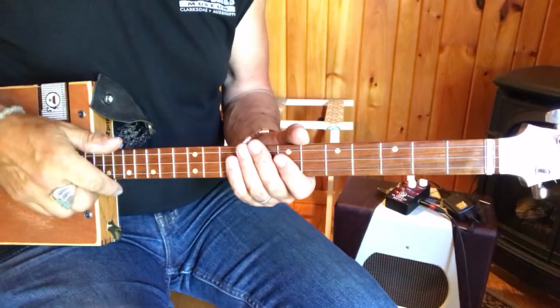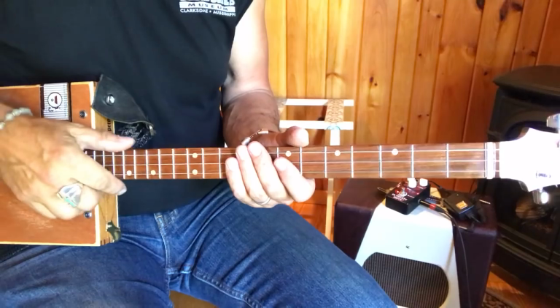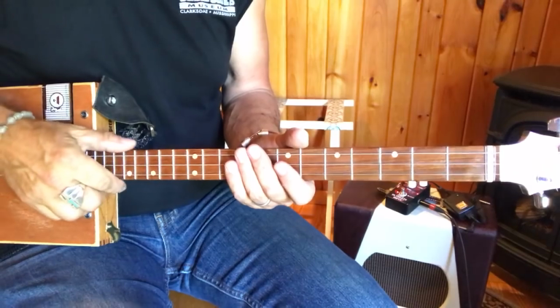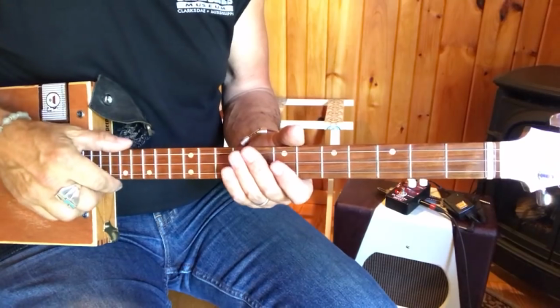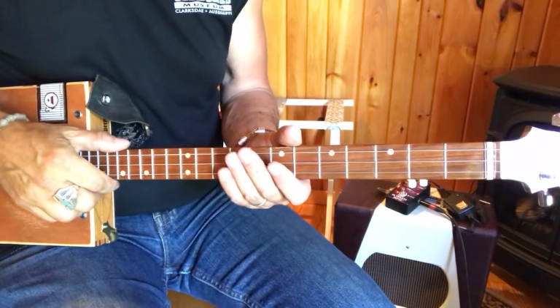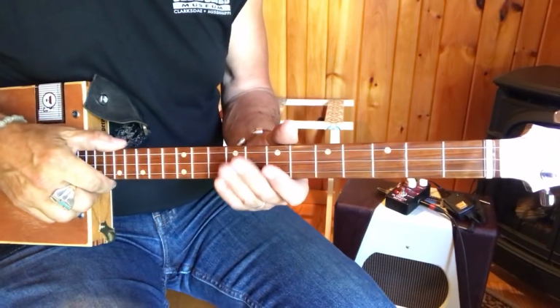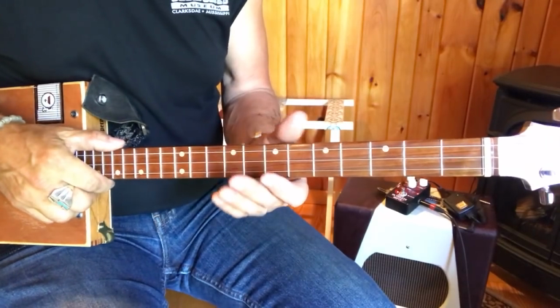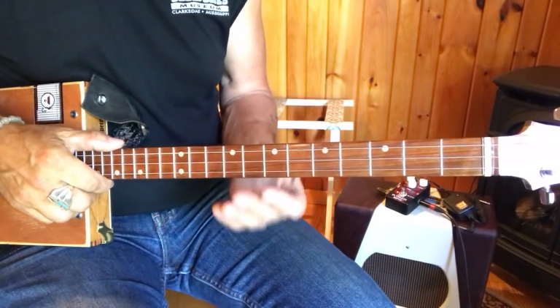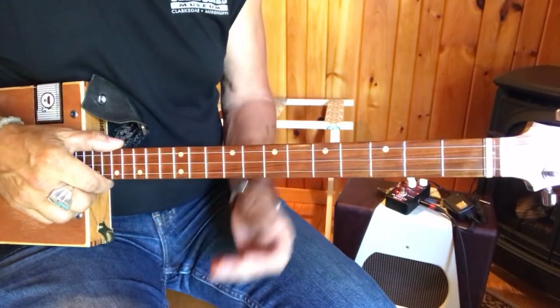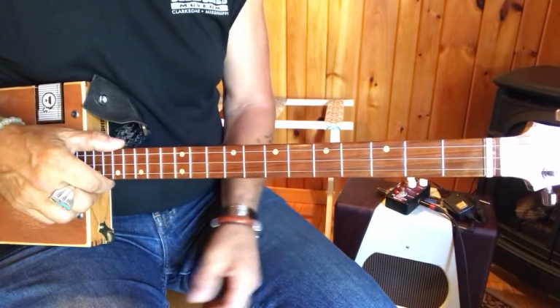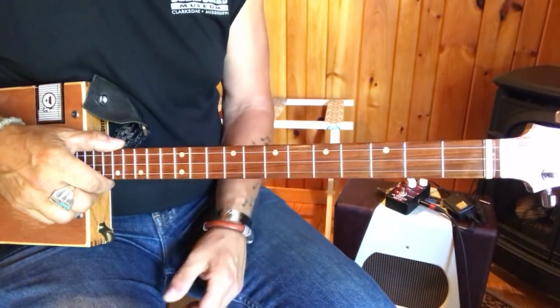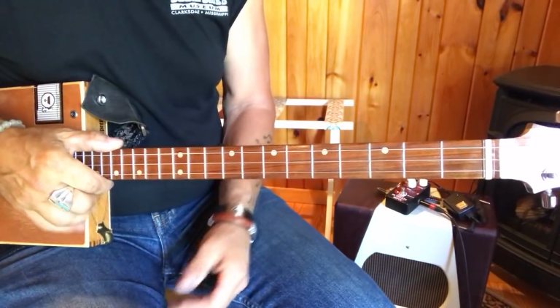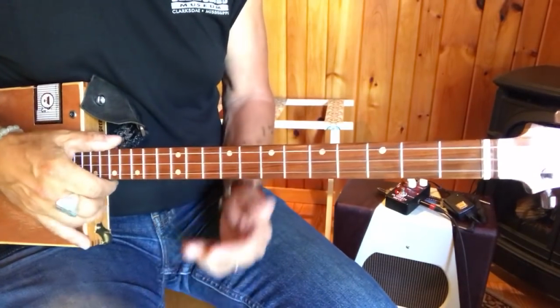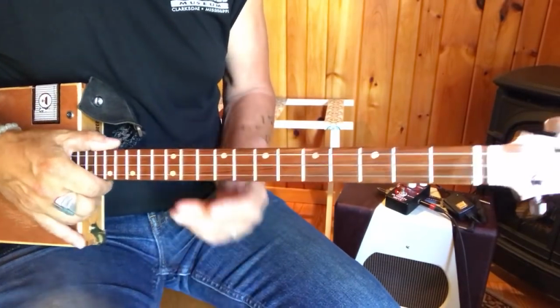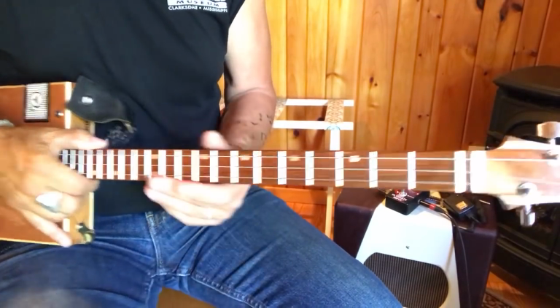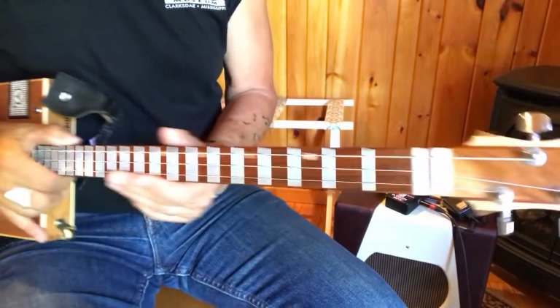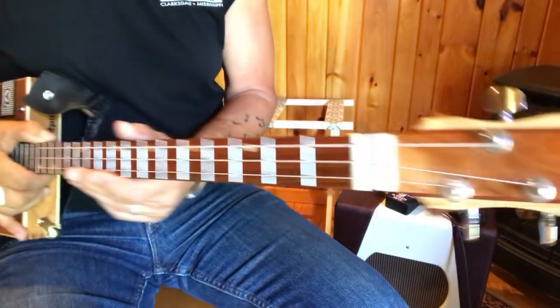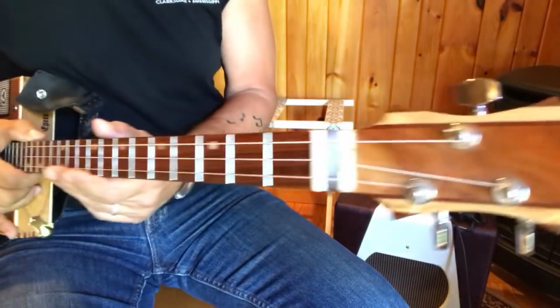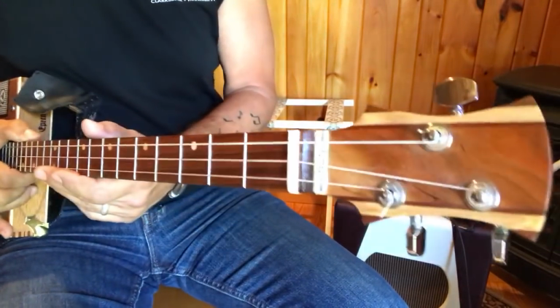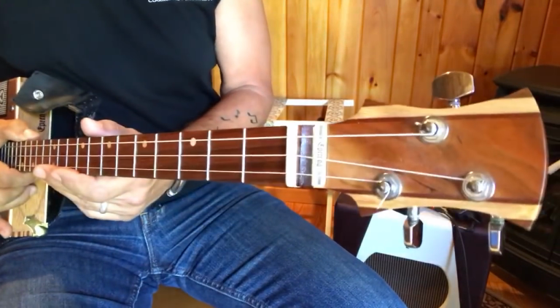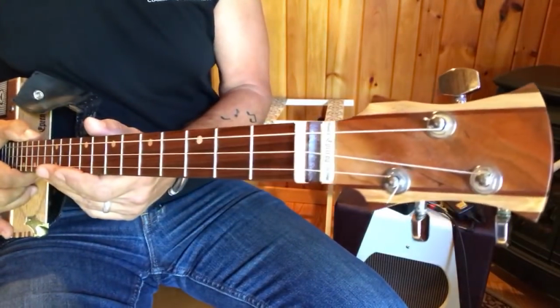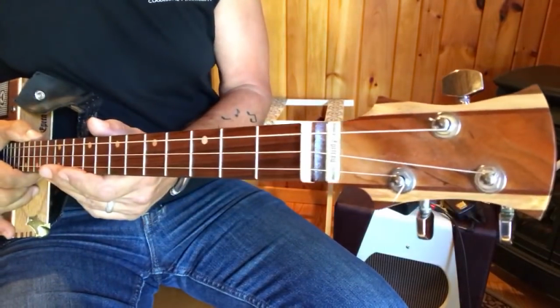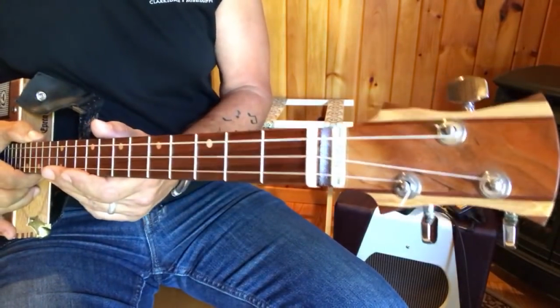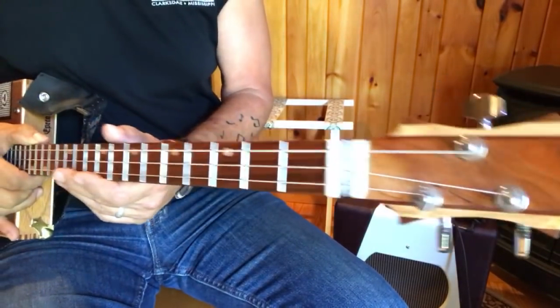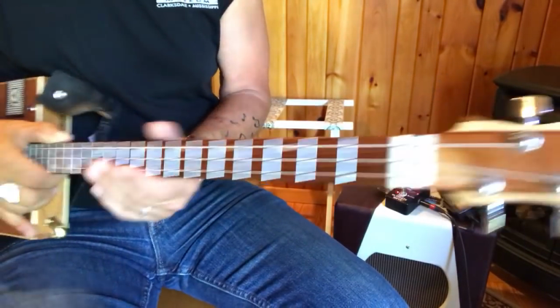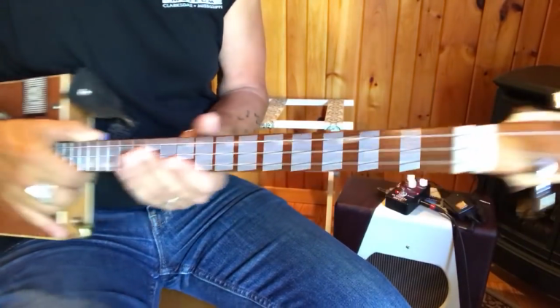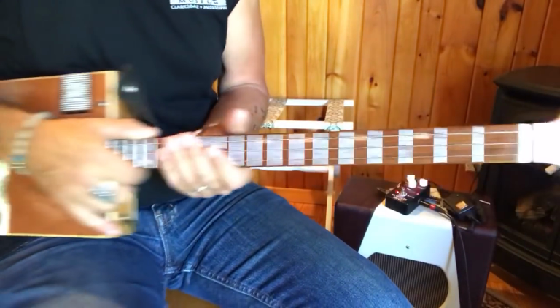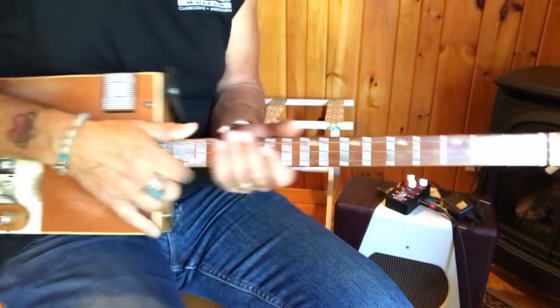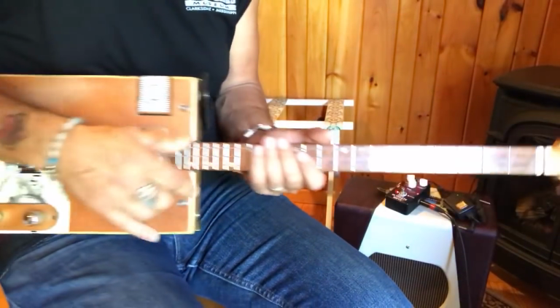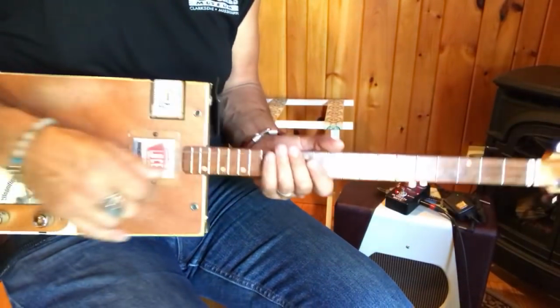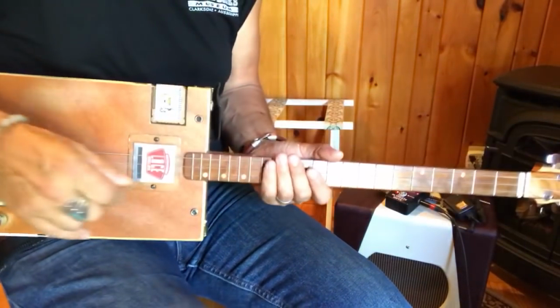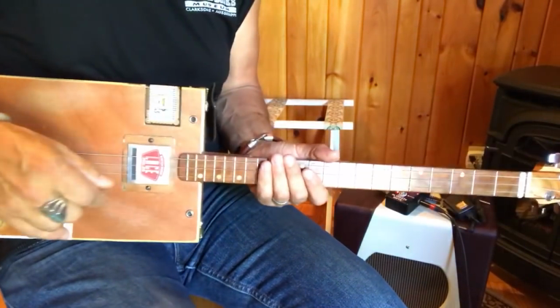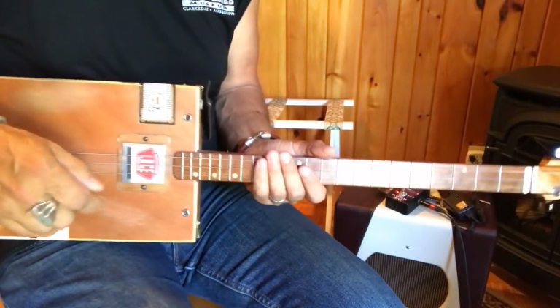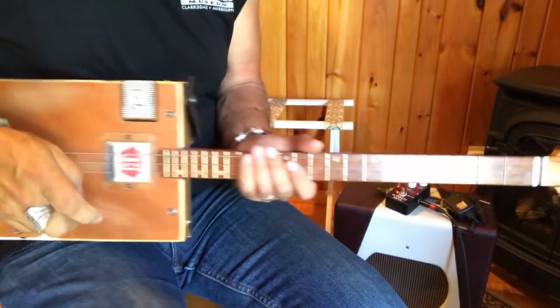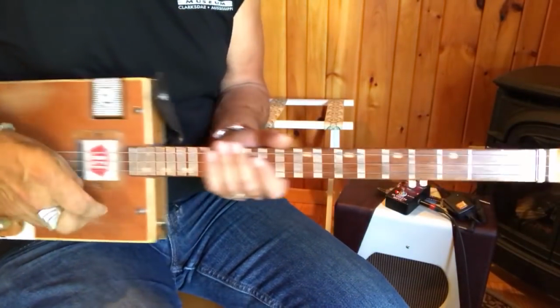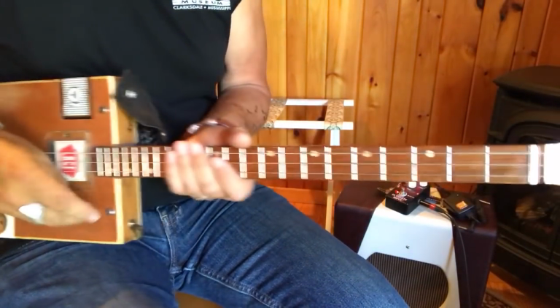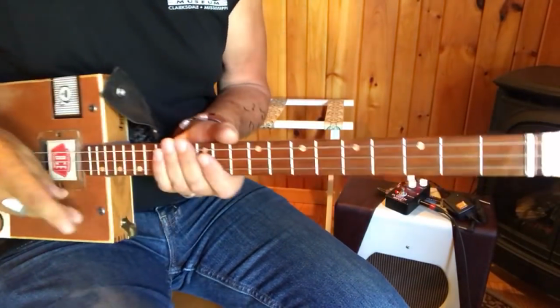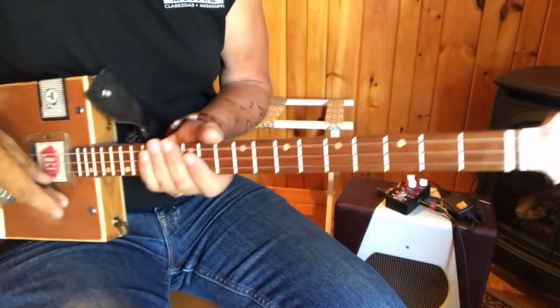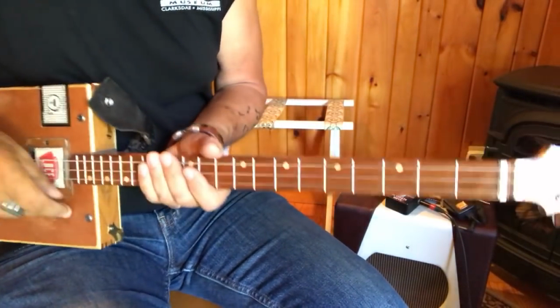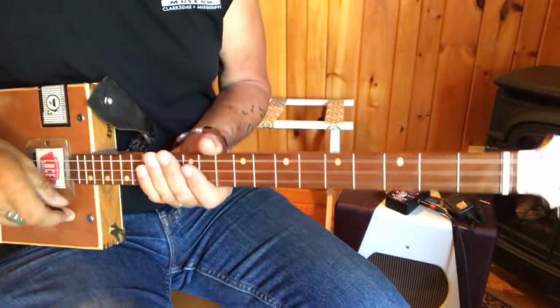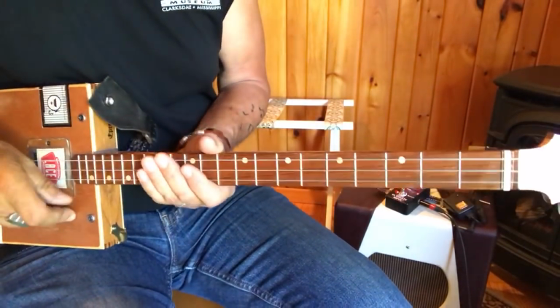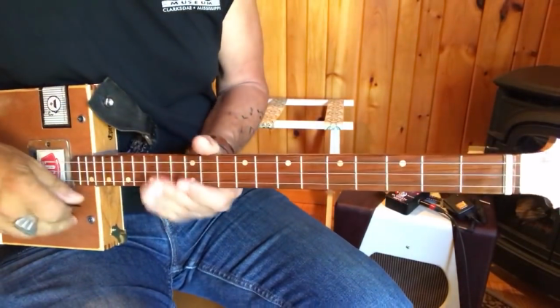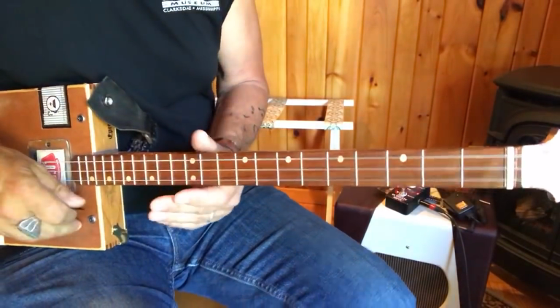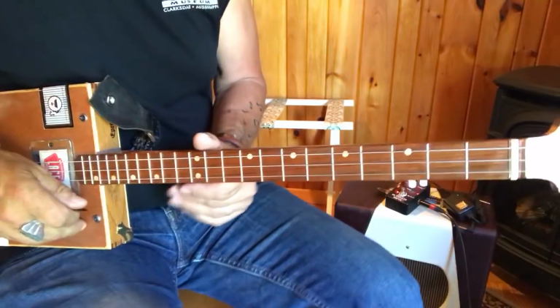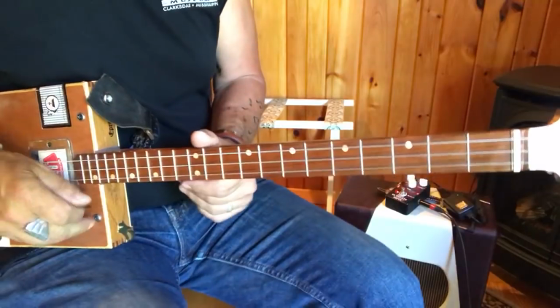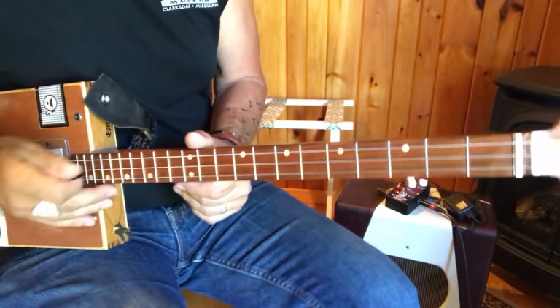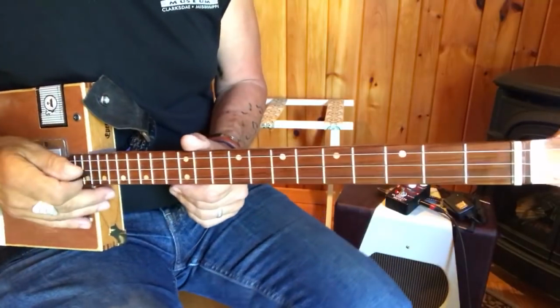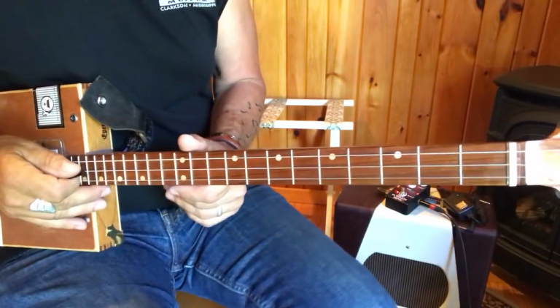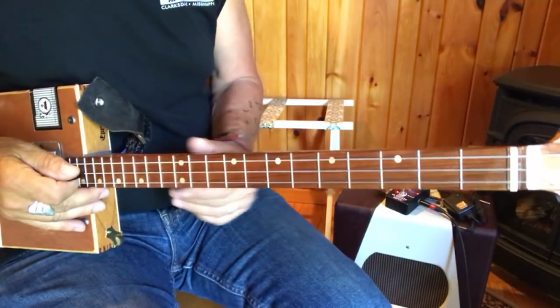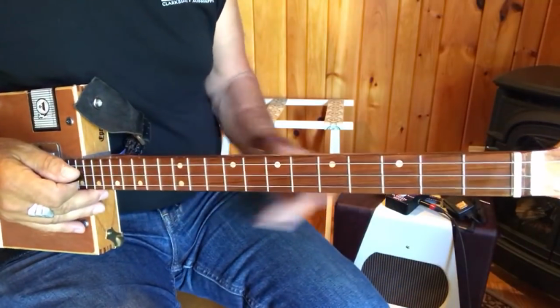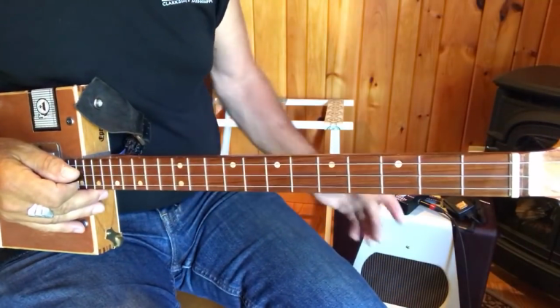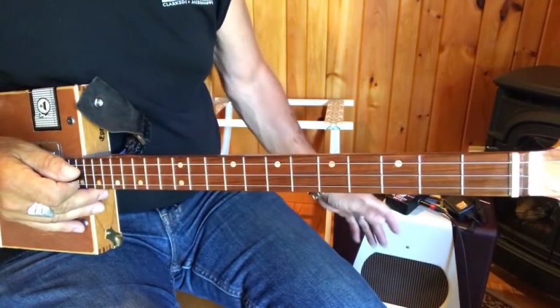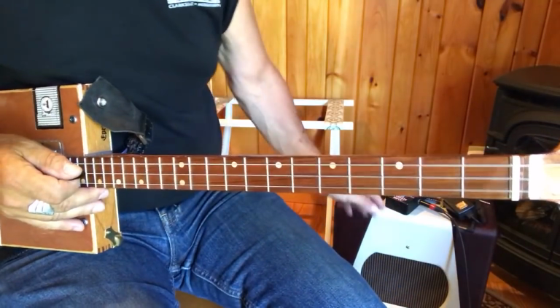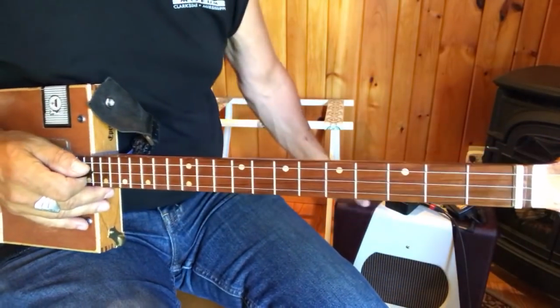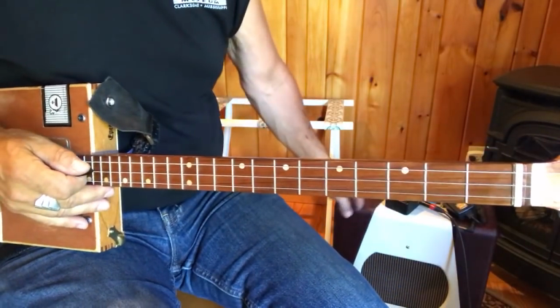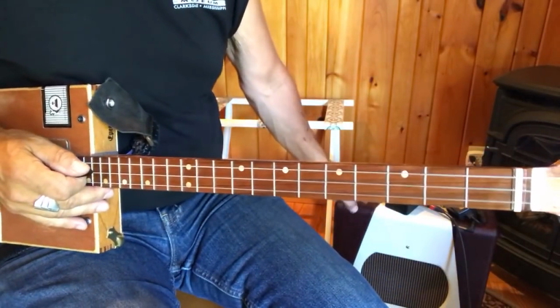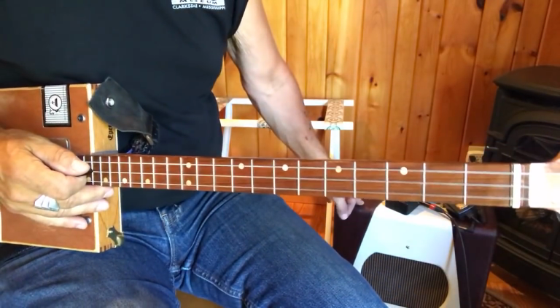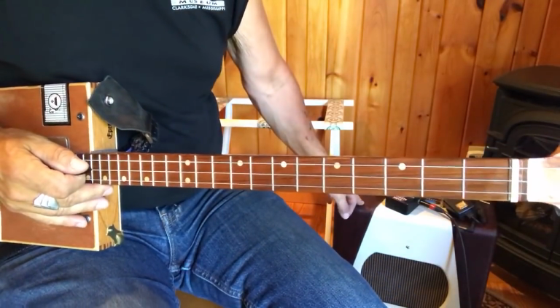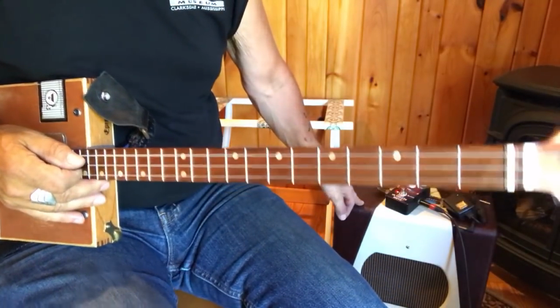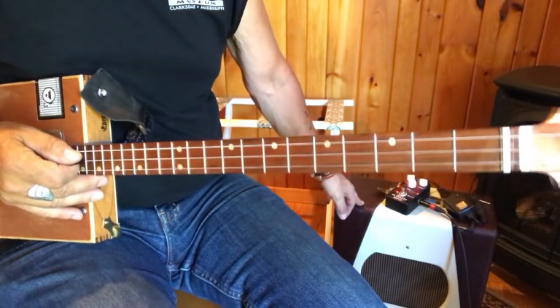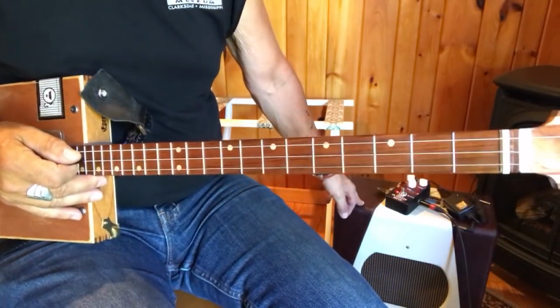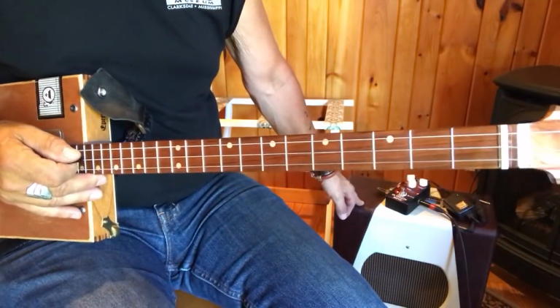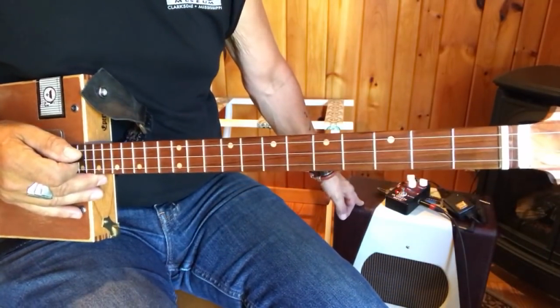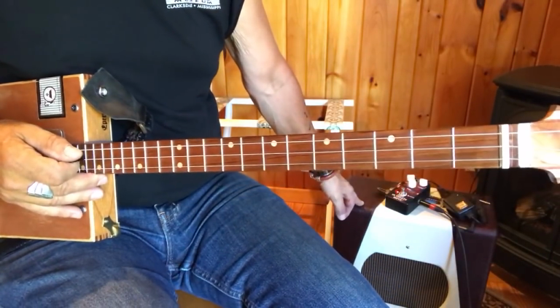Hey, this is Uncle Mark with the Mothership 3-string cigar box guitar, plugged into my Vintage 47.